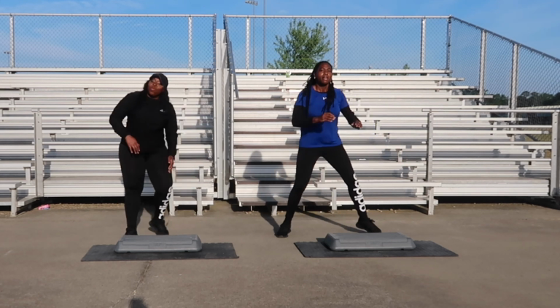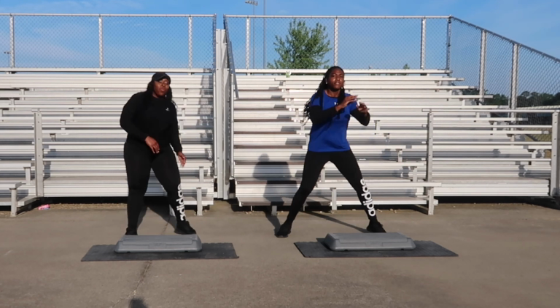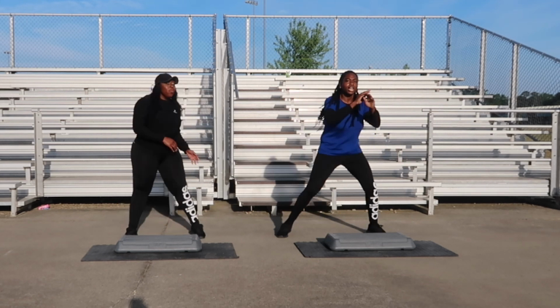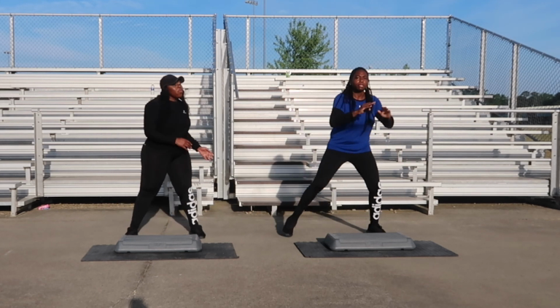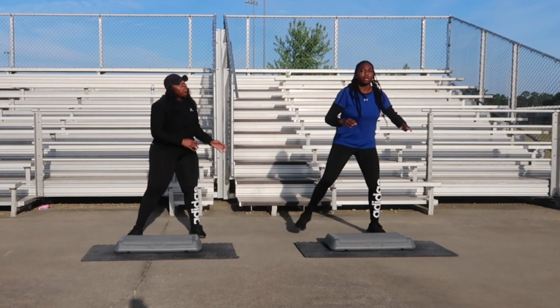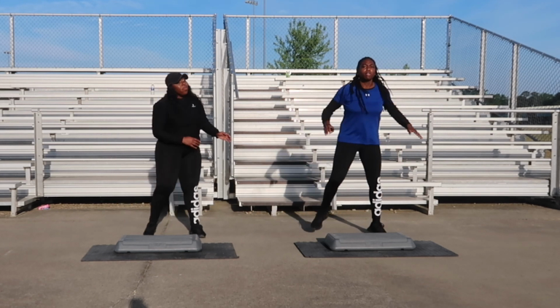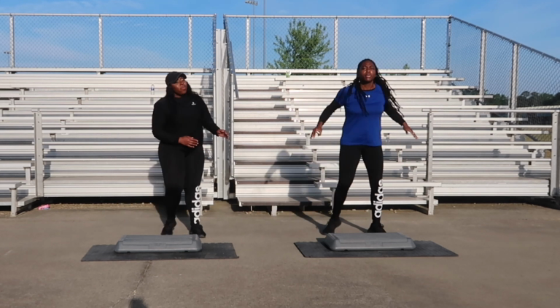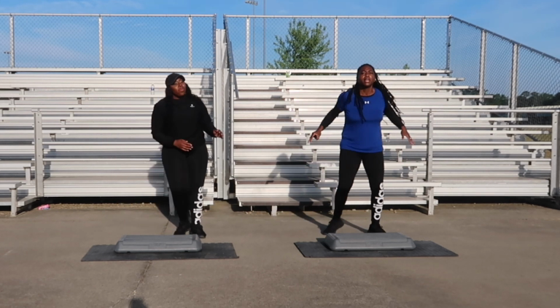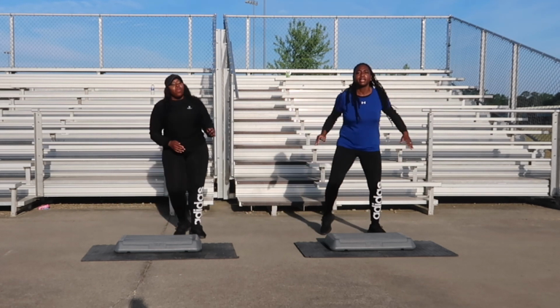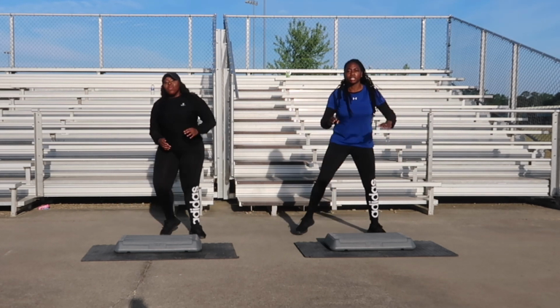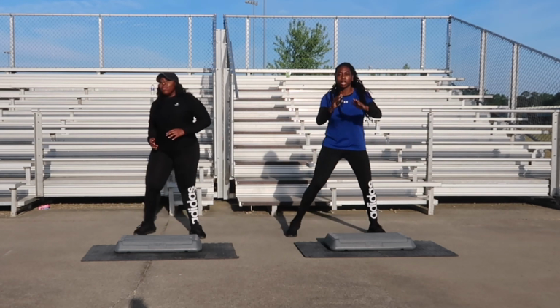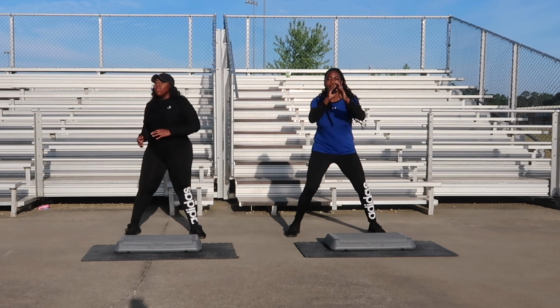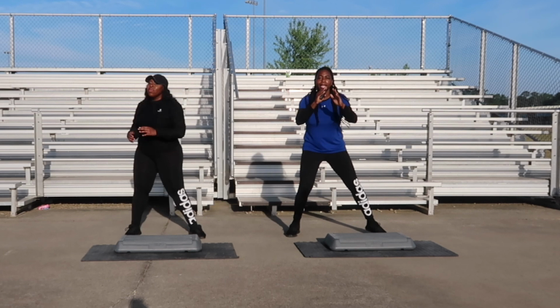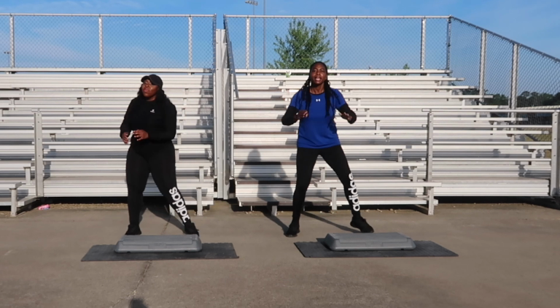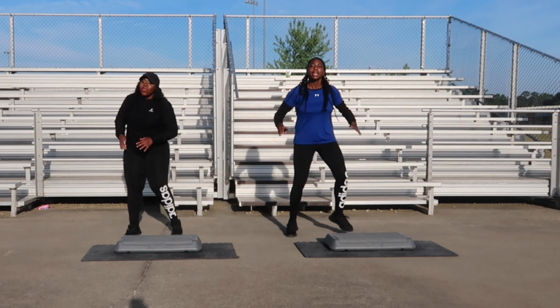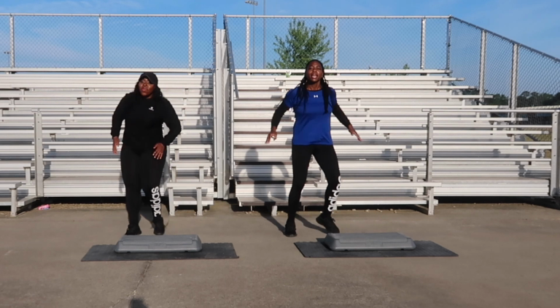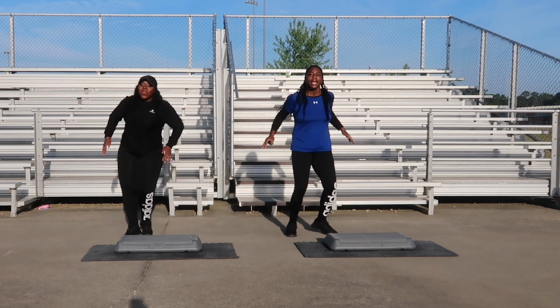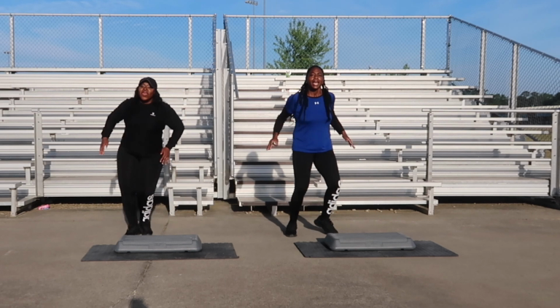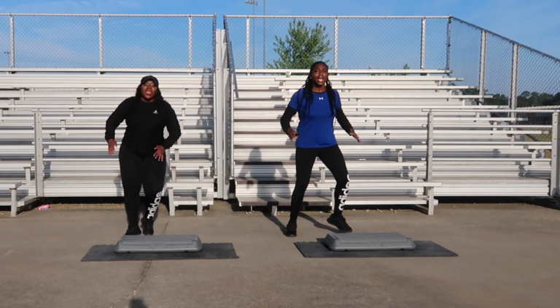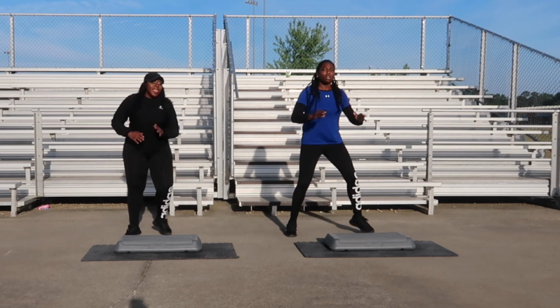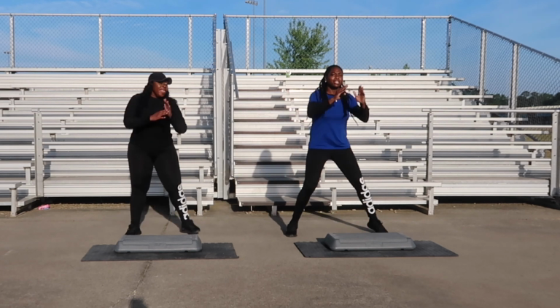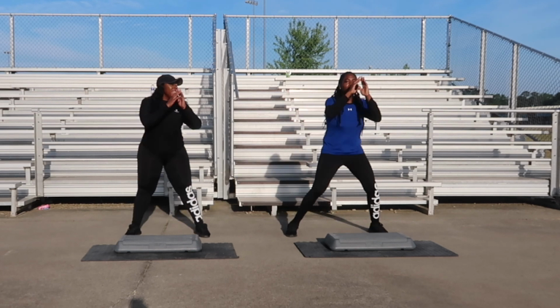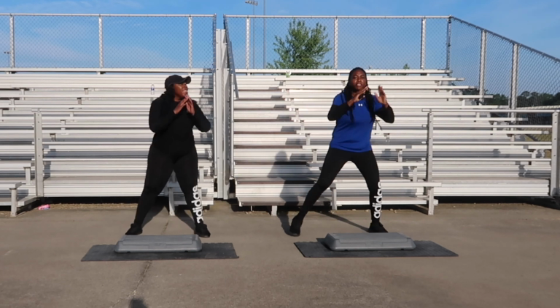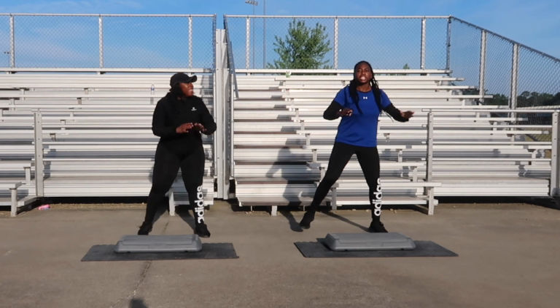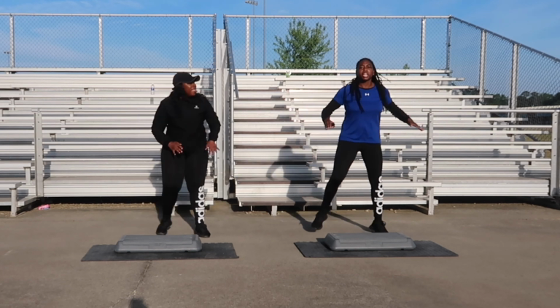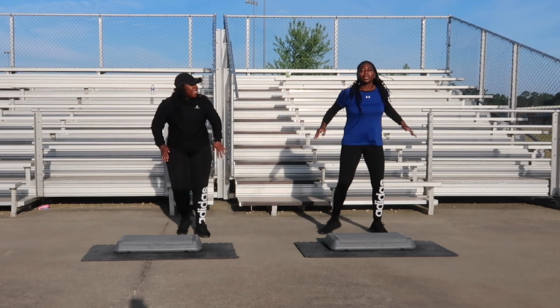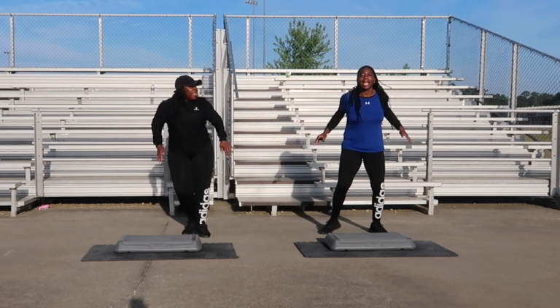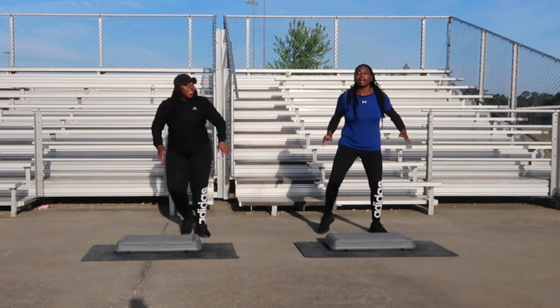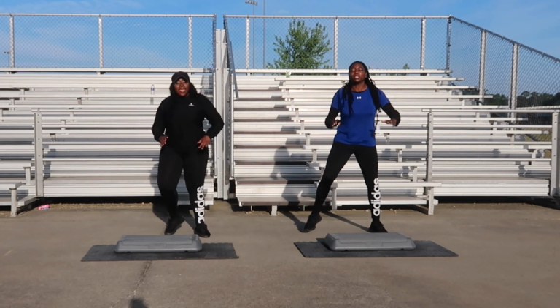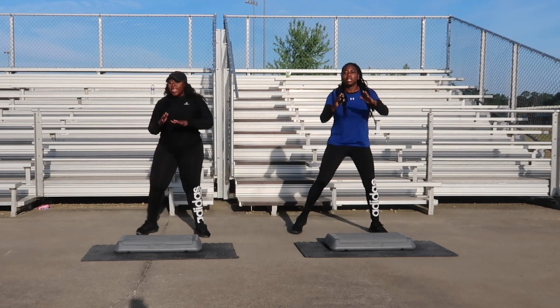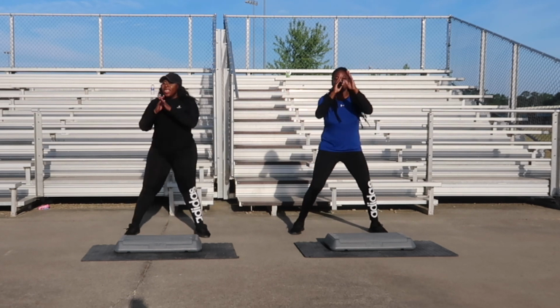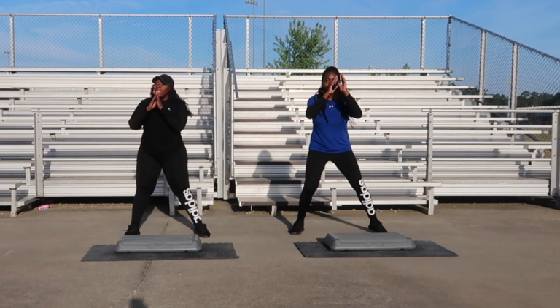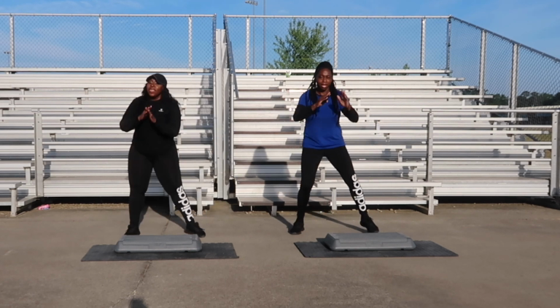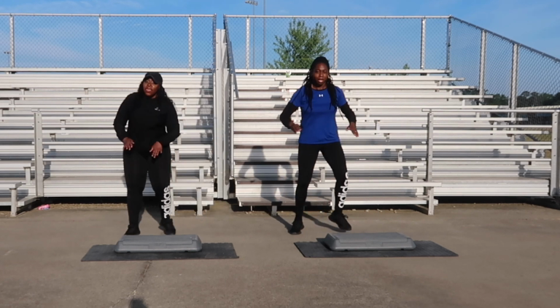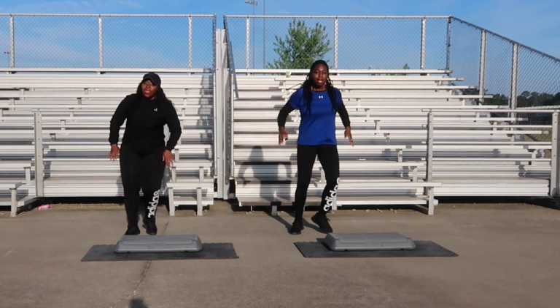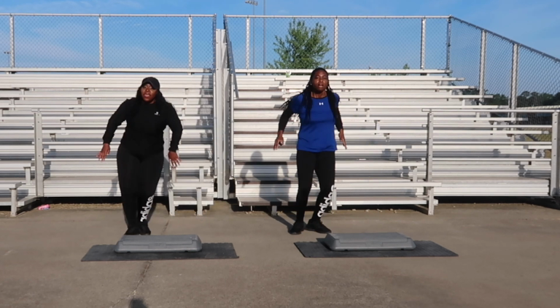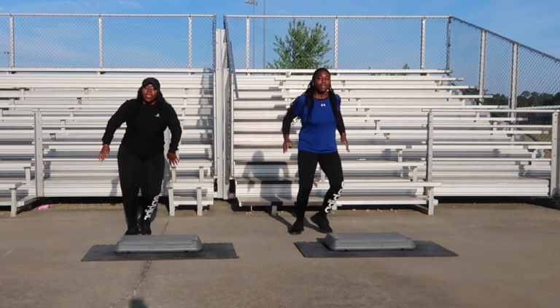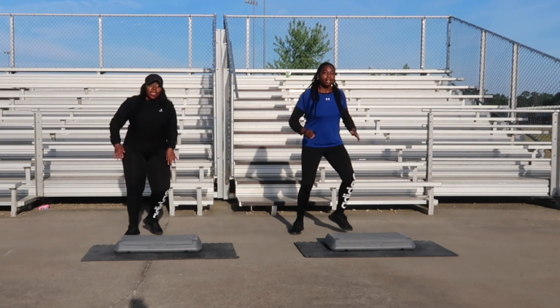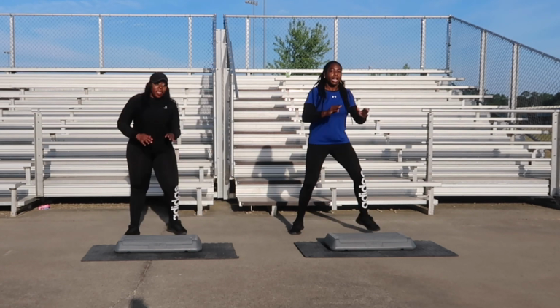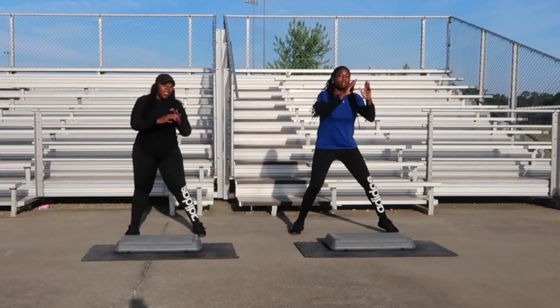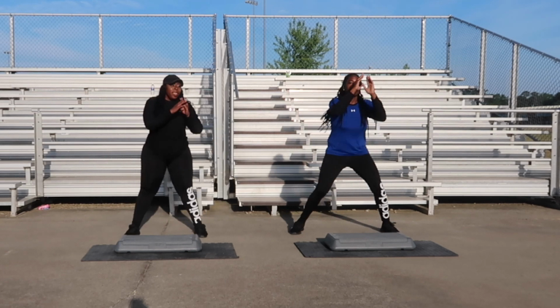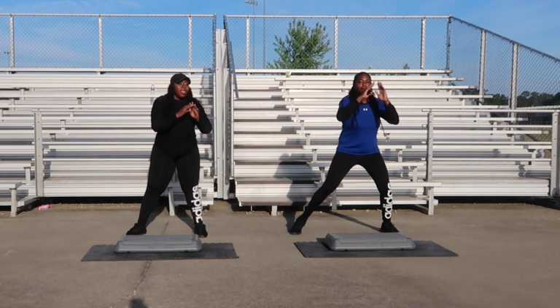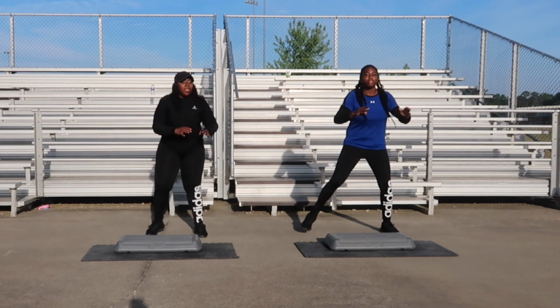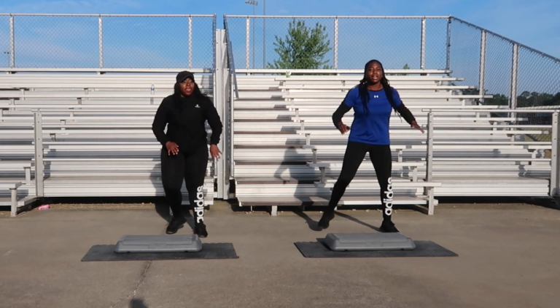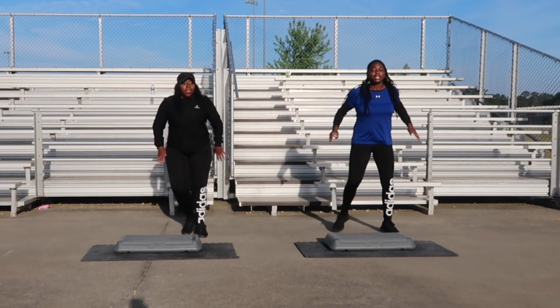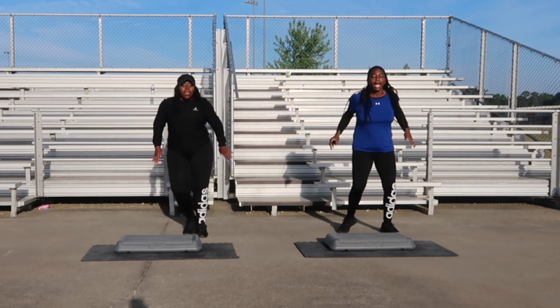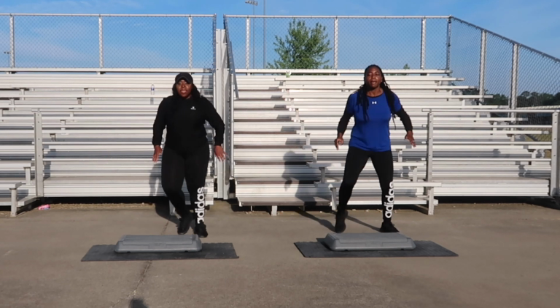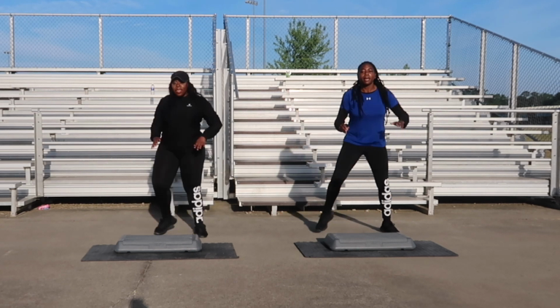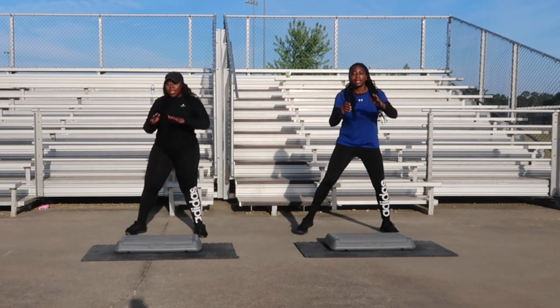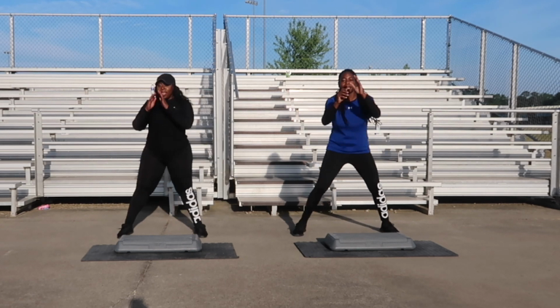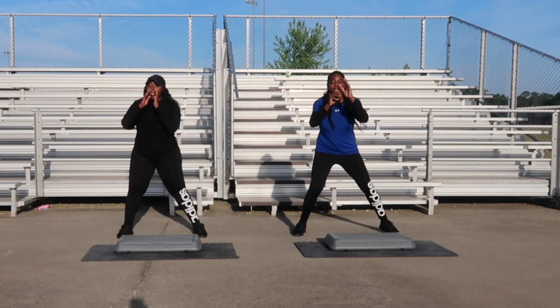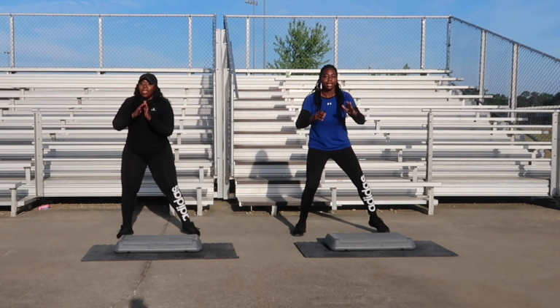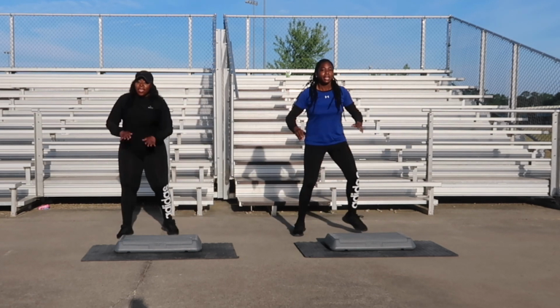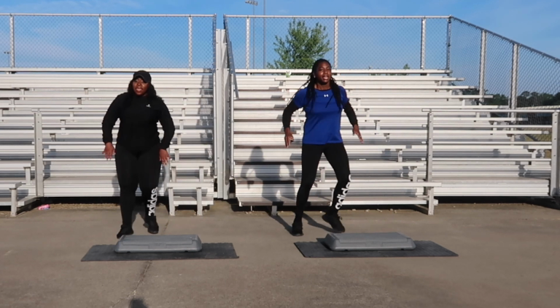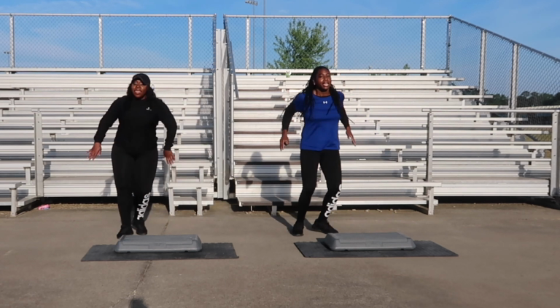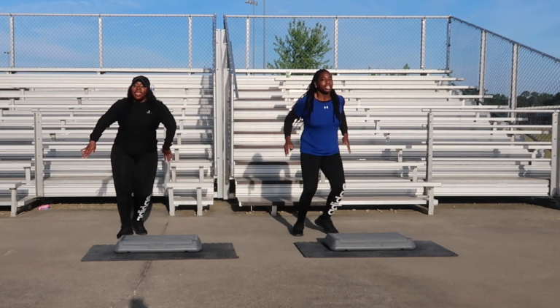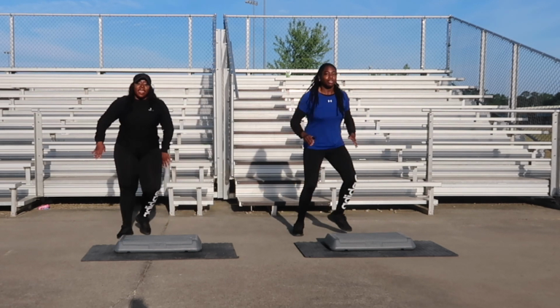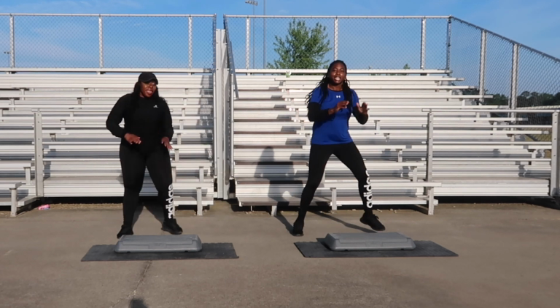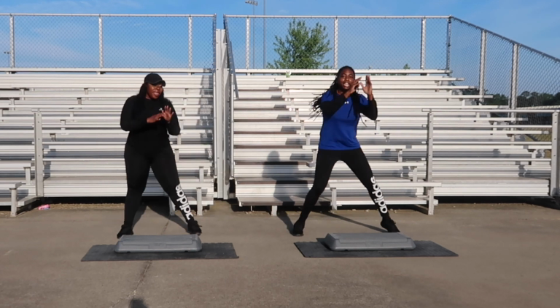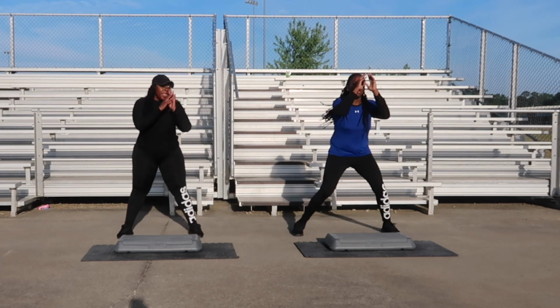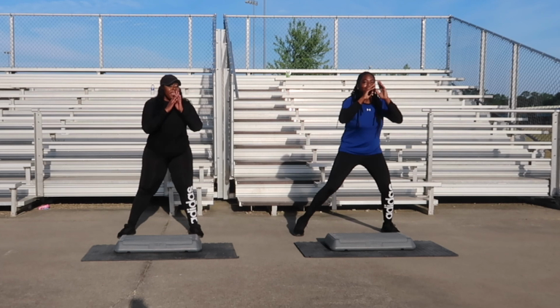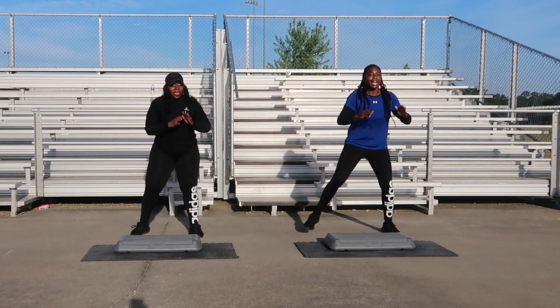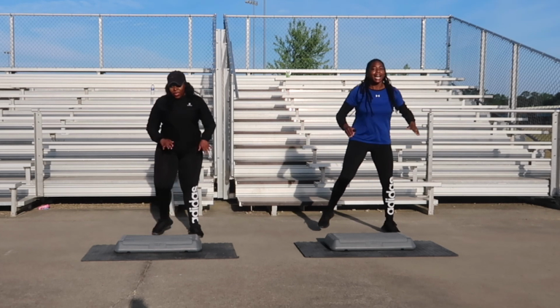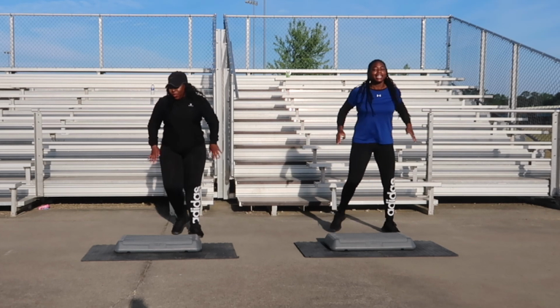First move is going to be L-step for two counts, following that will be a front tap. You're looking great, guys. Let's get ready.